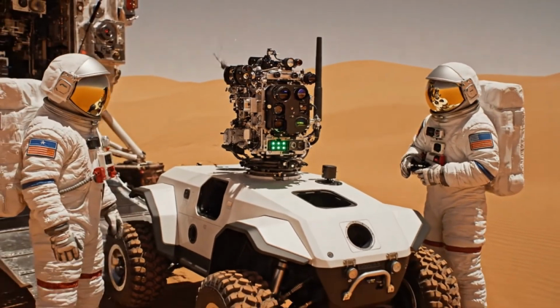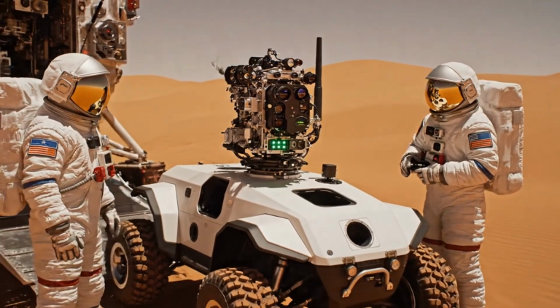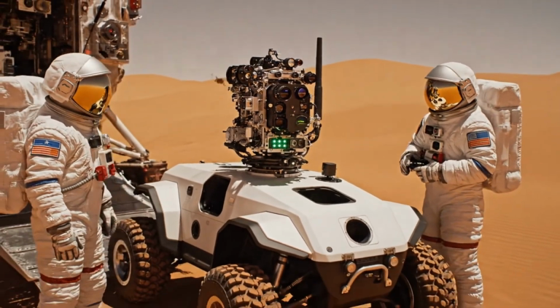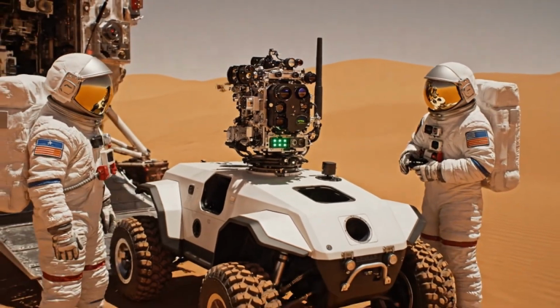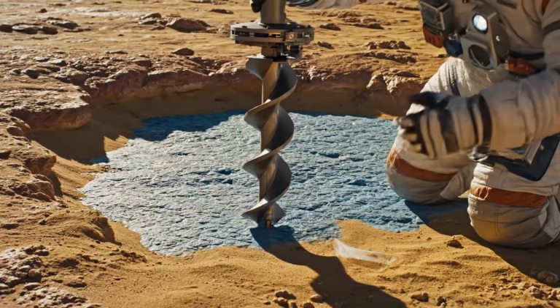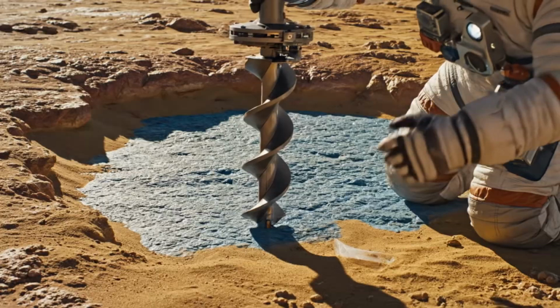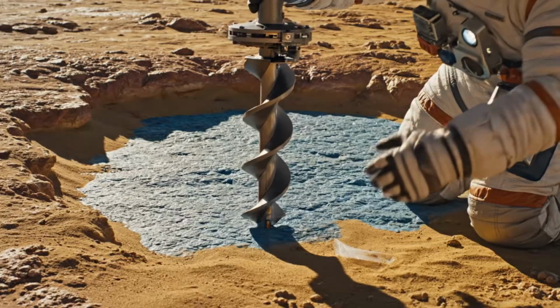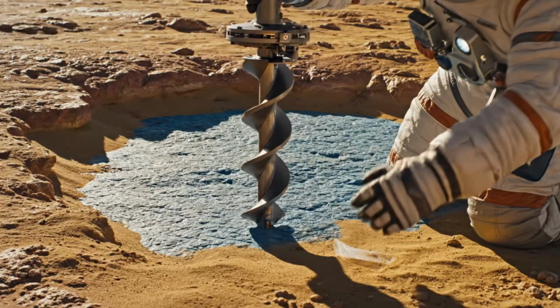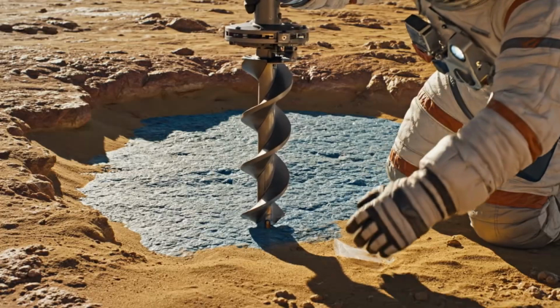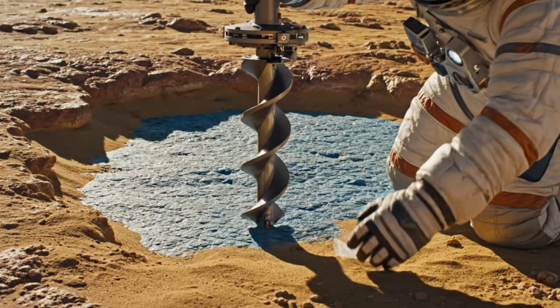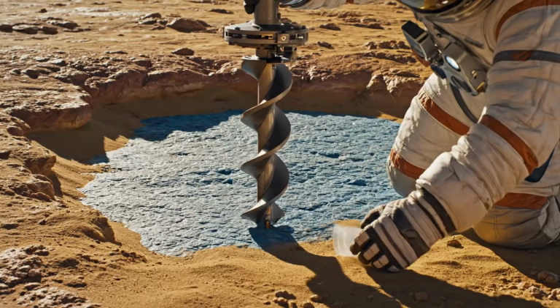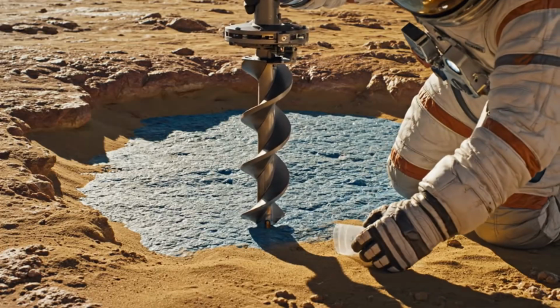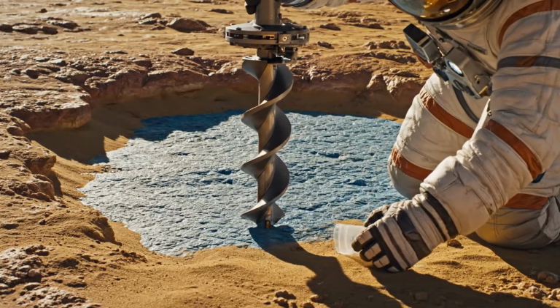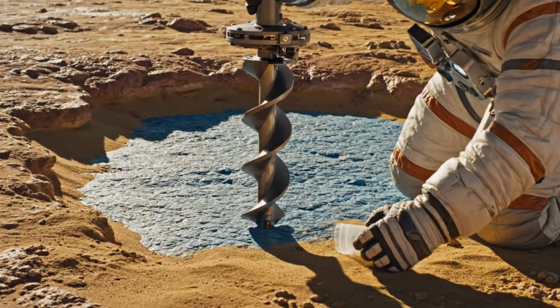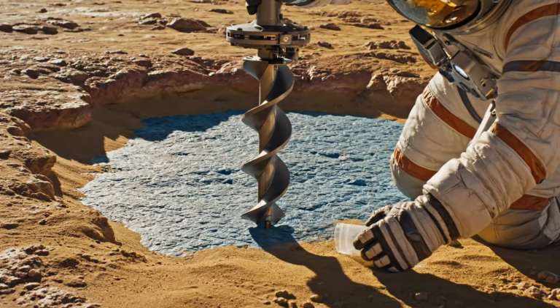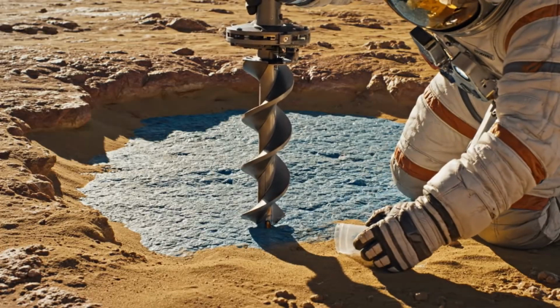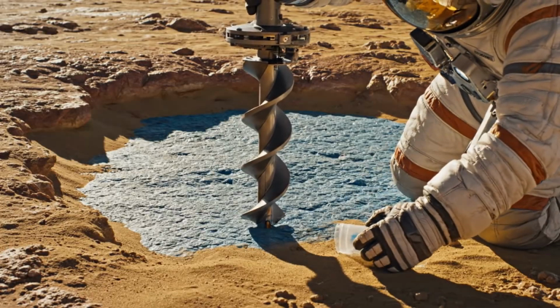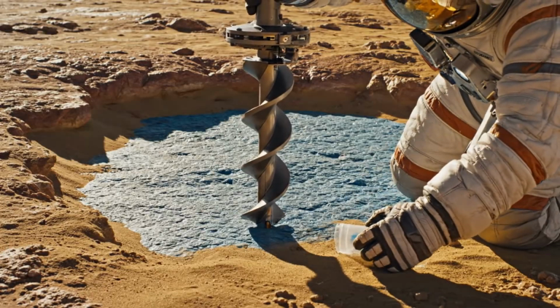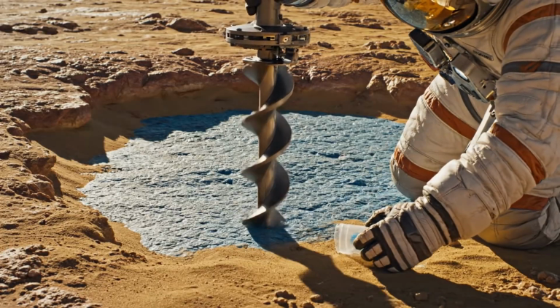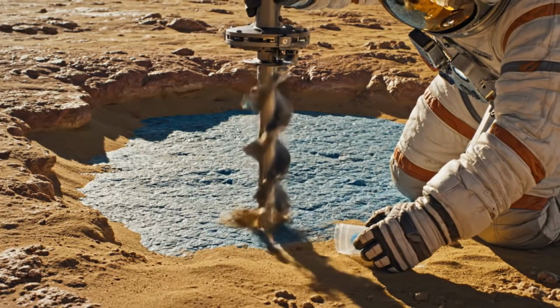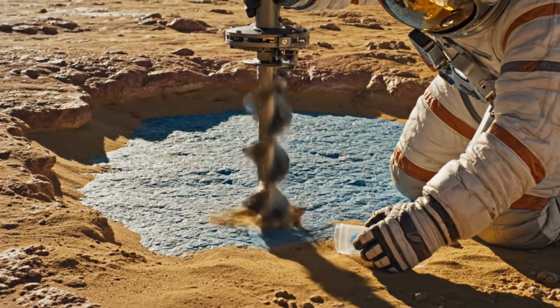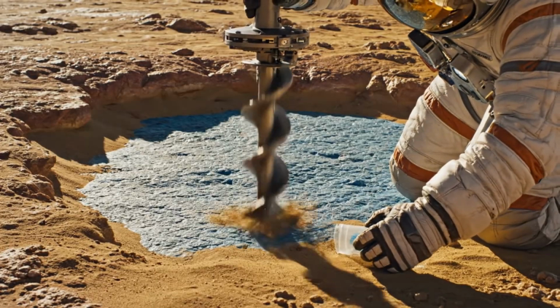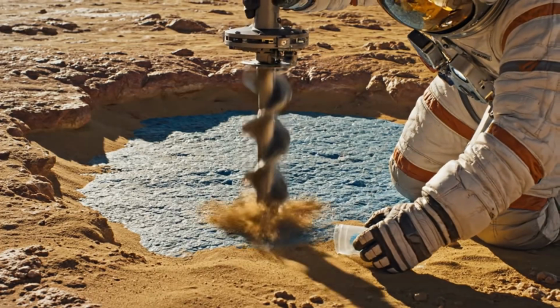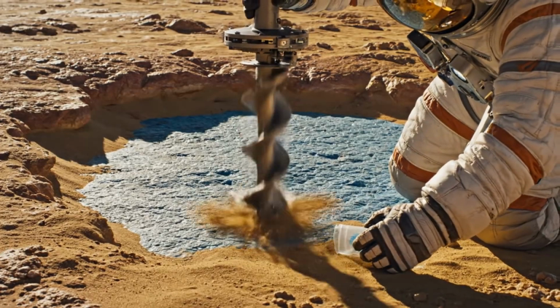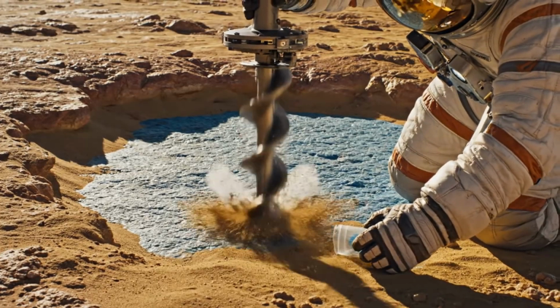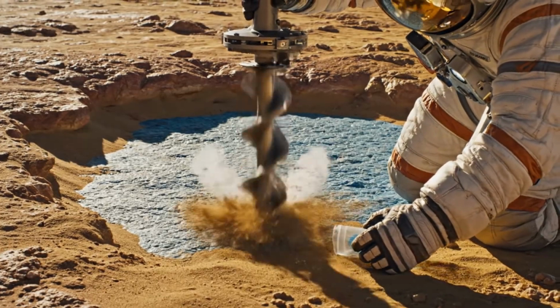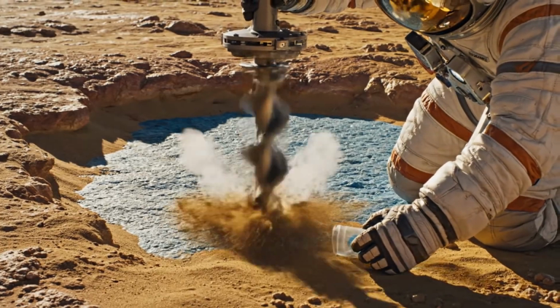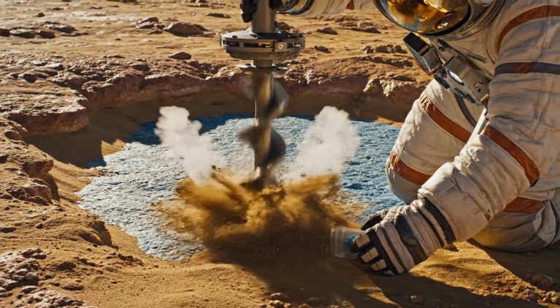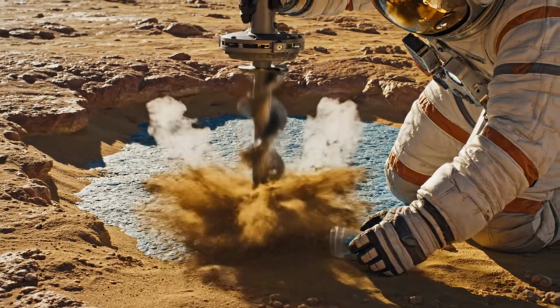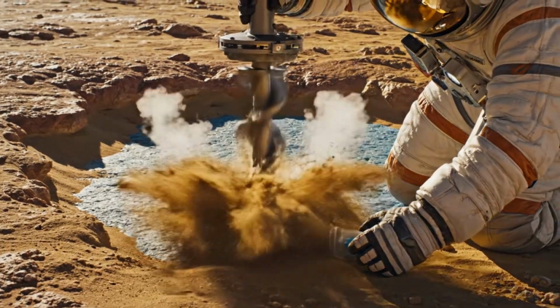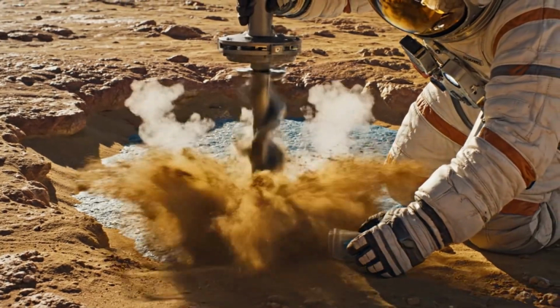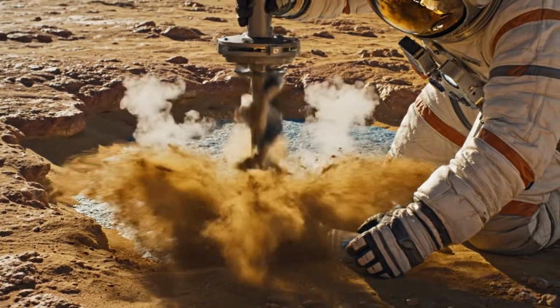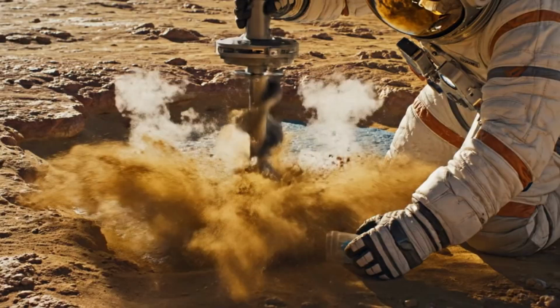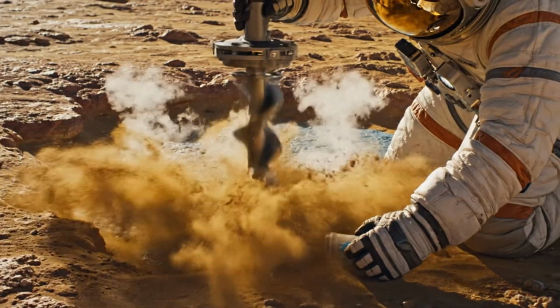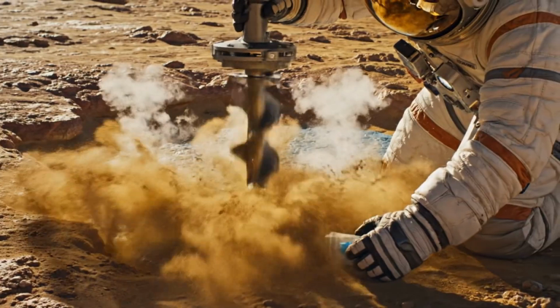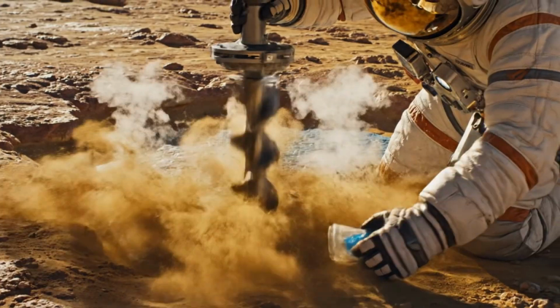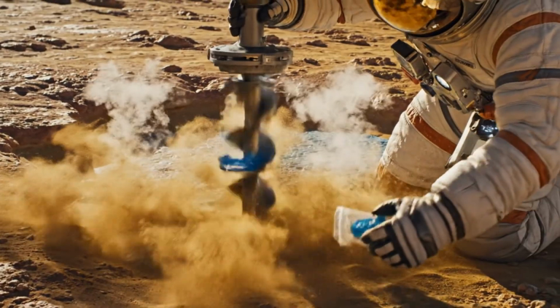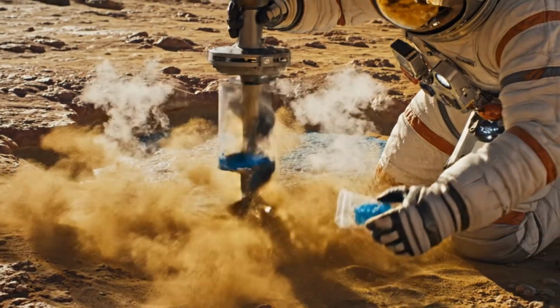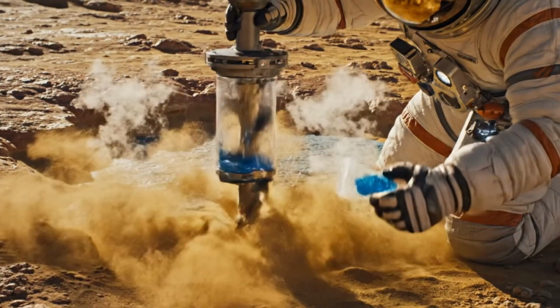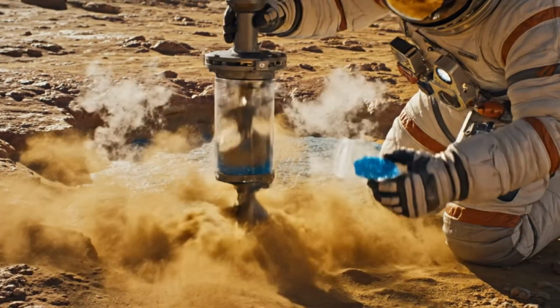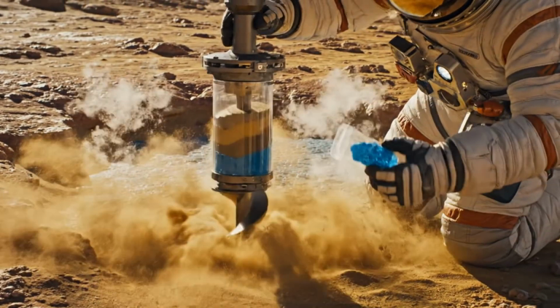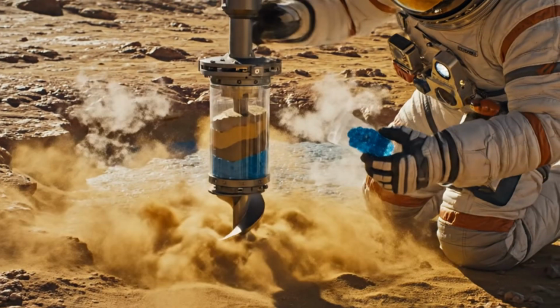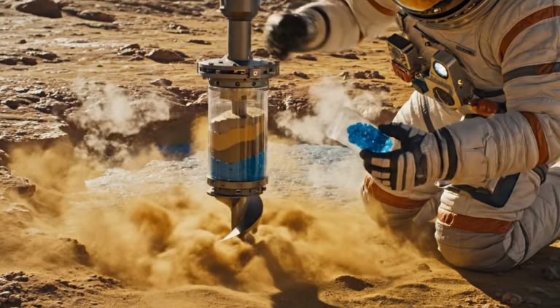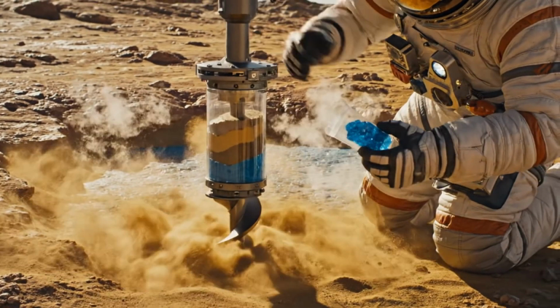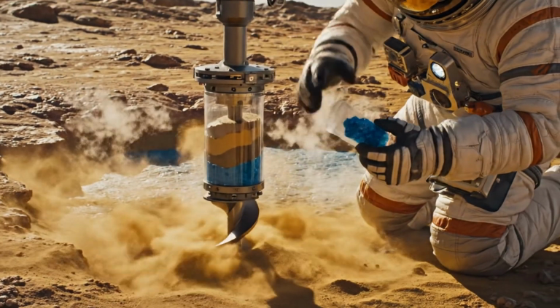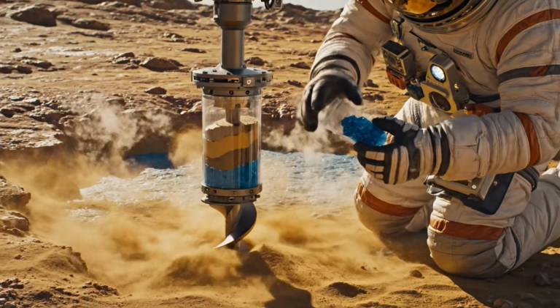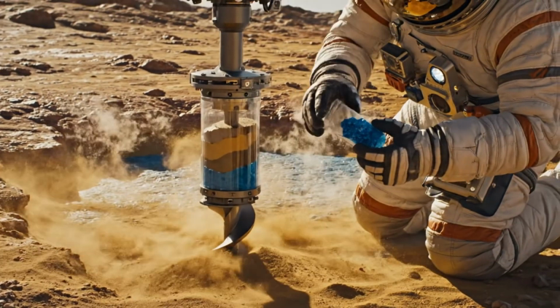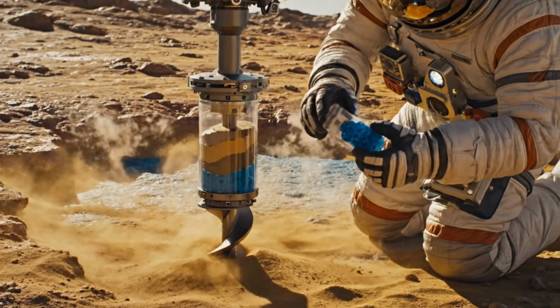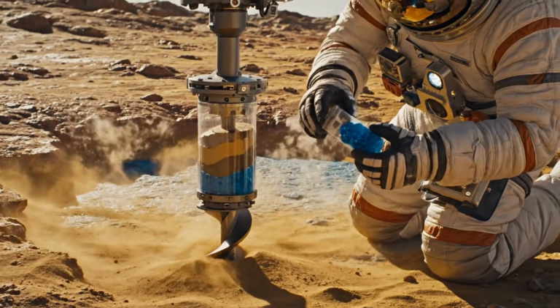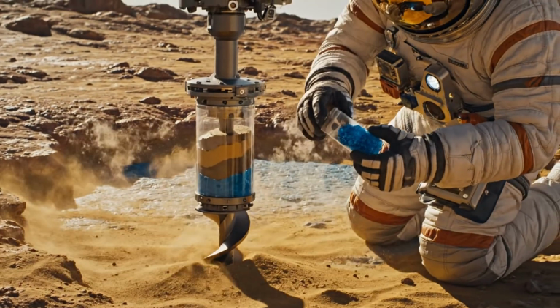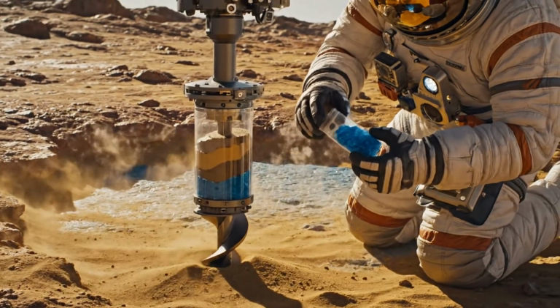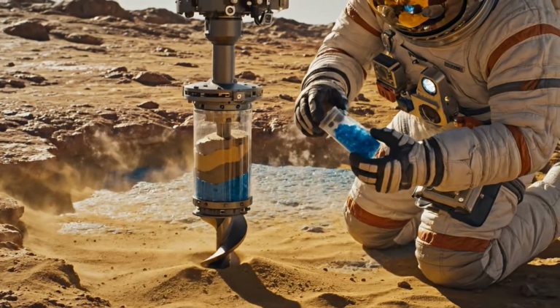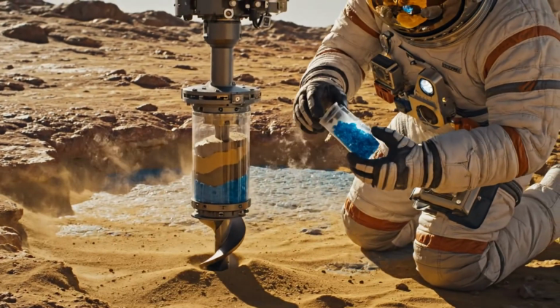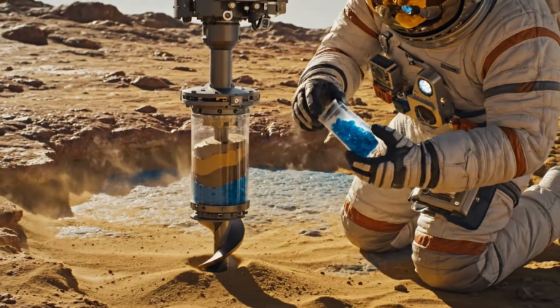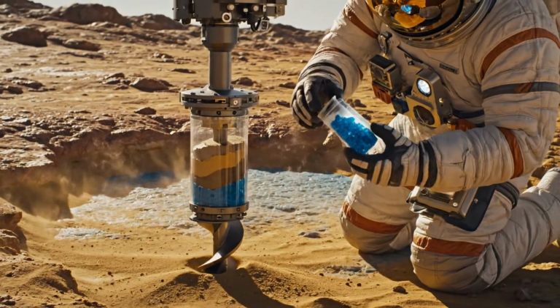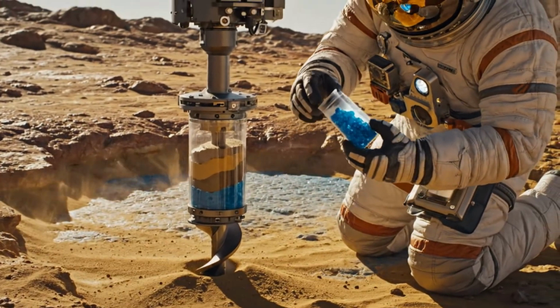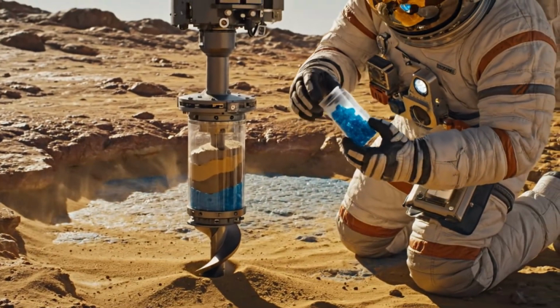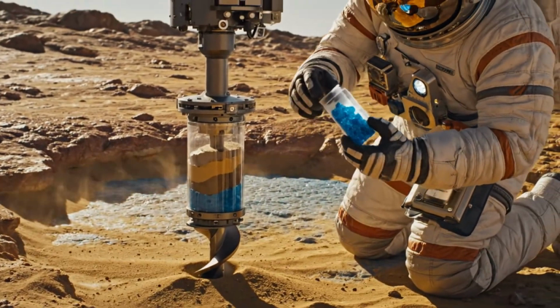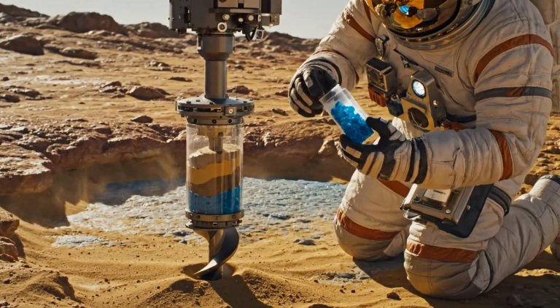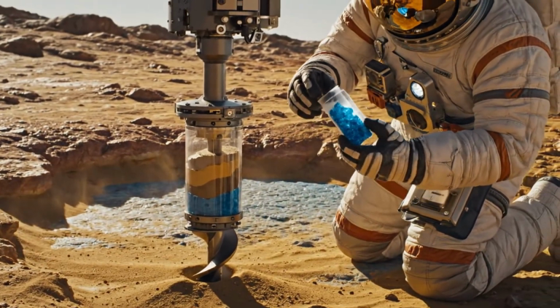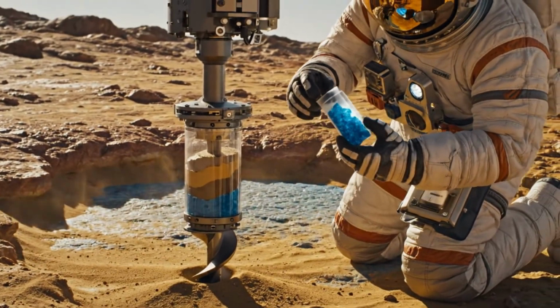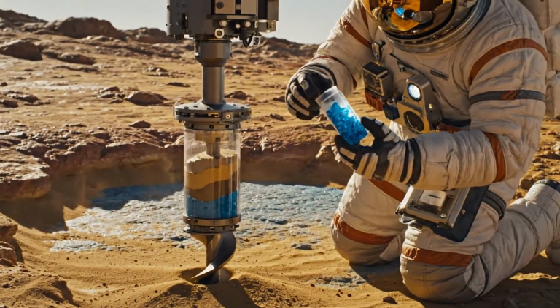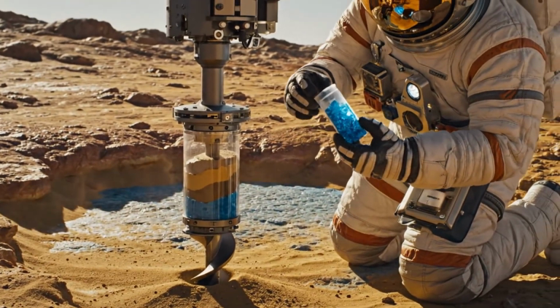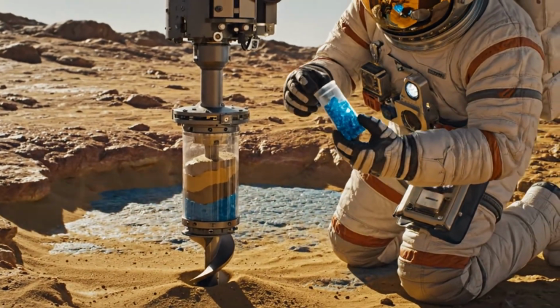Core sample acquired. Confirmation on the blue layer. I repeat, we have subsurface moisture.